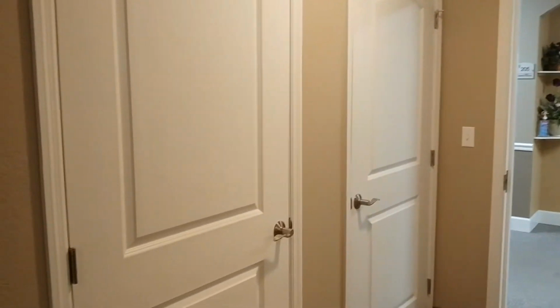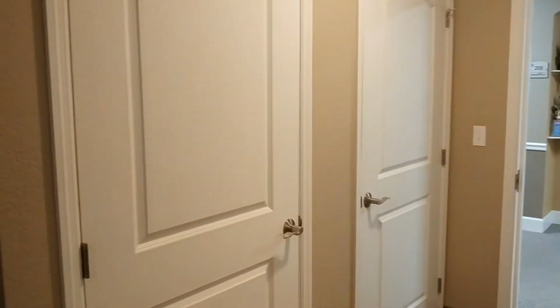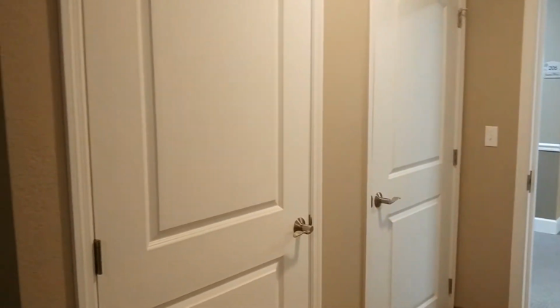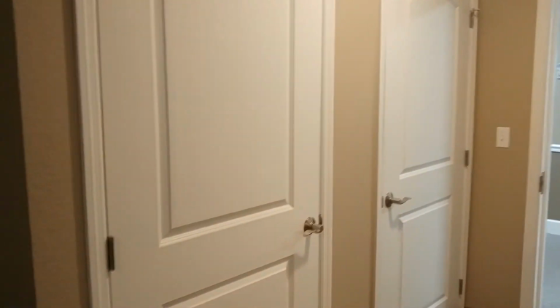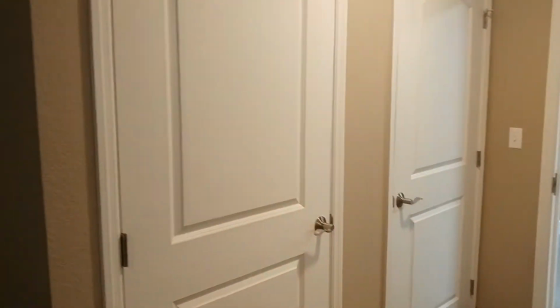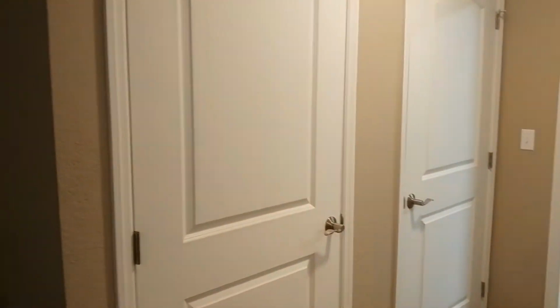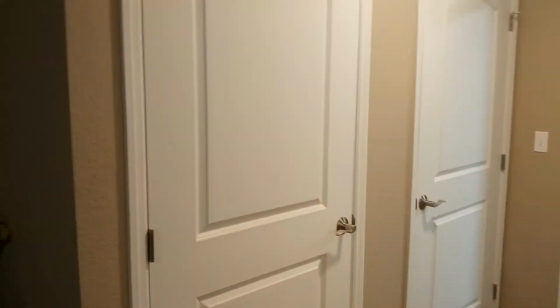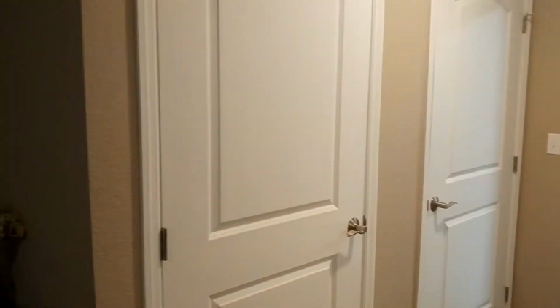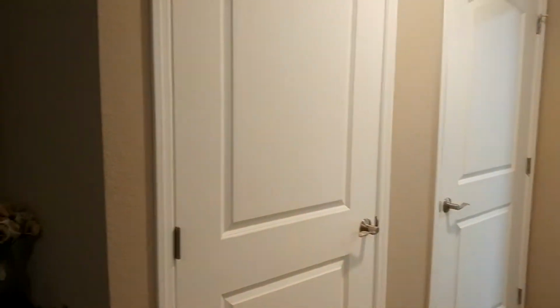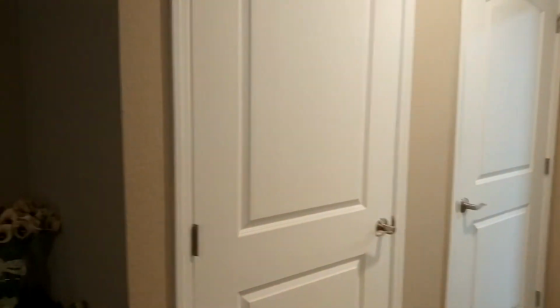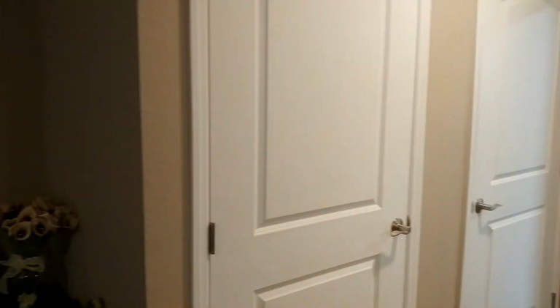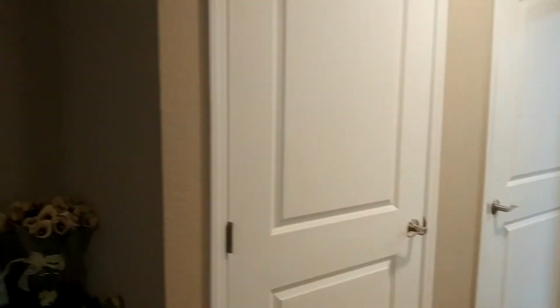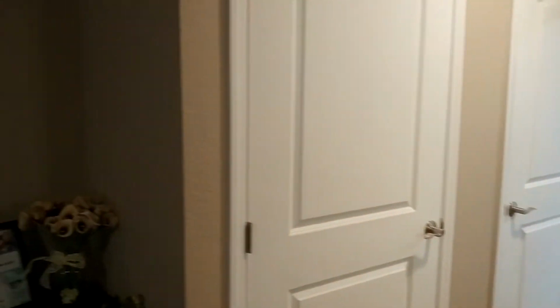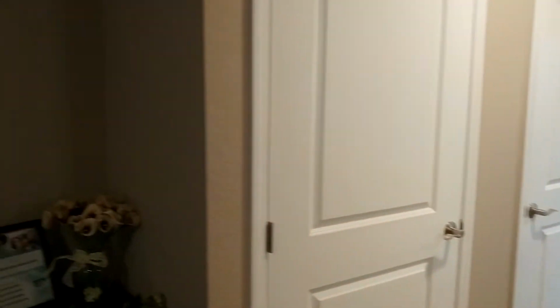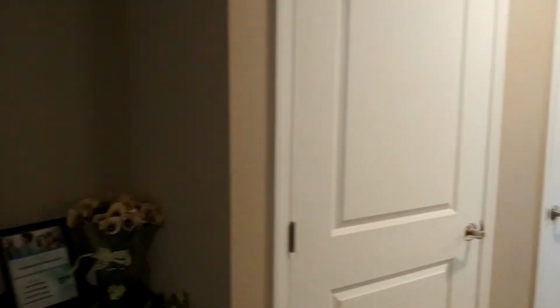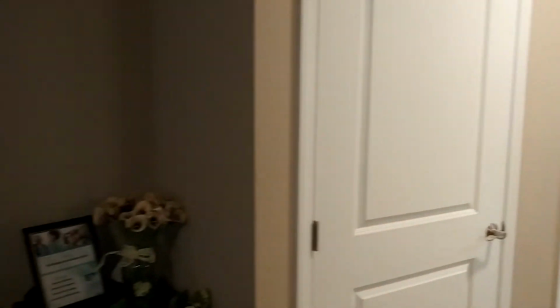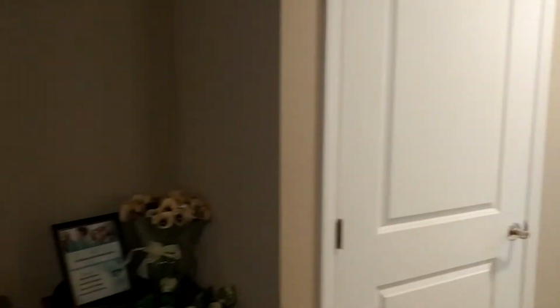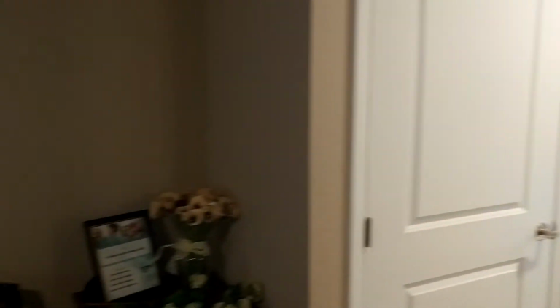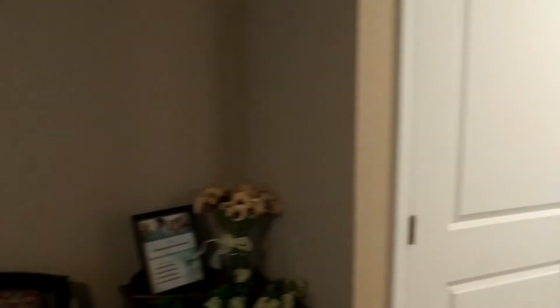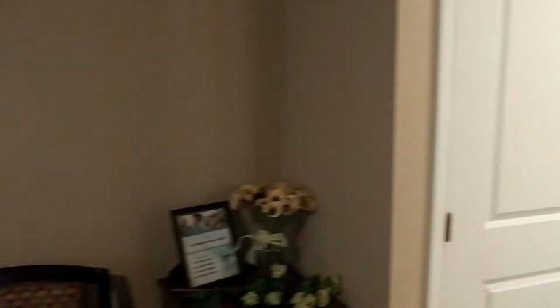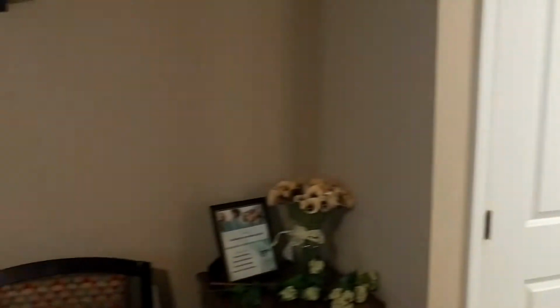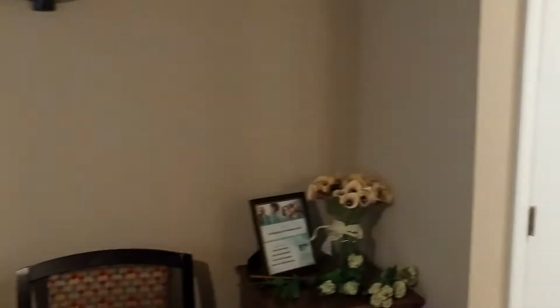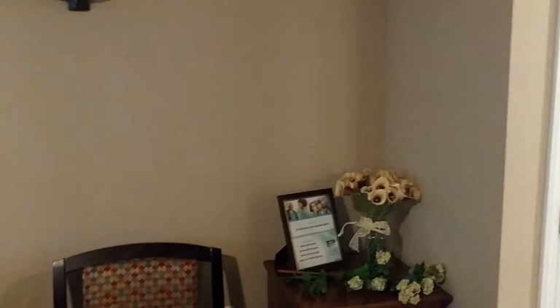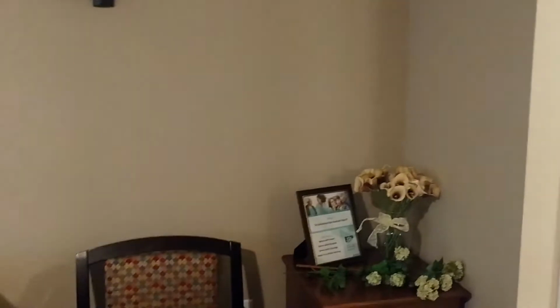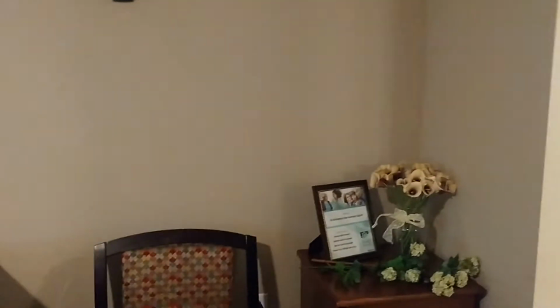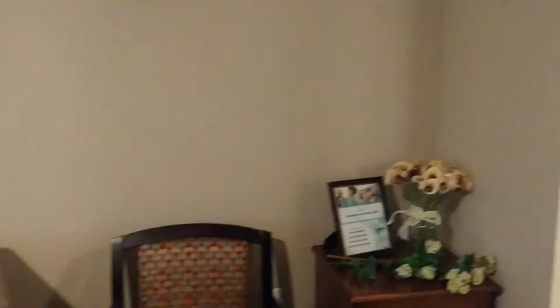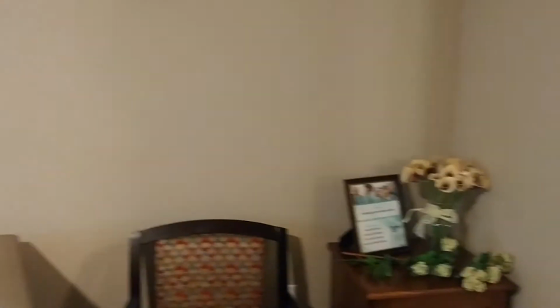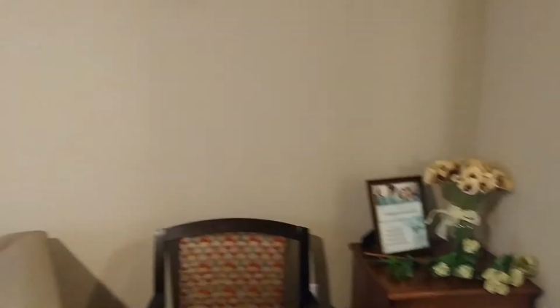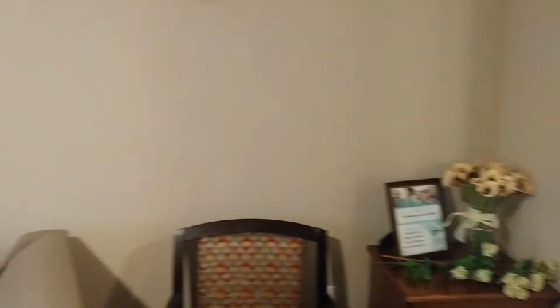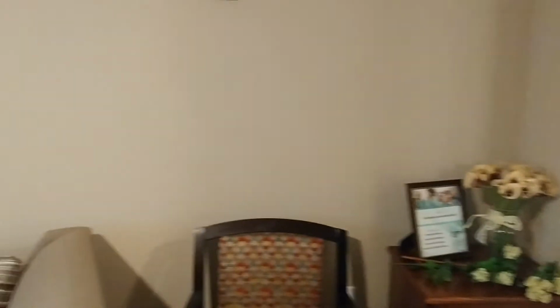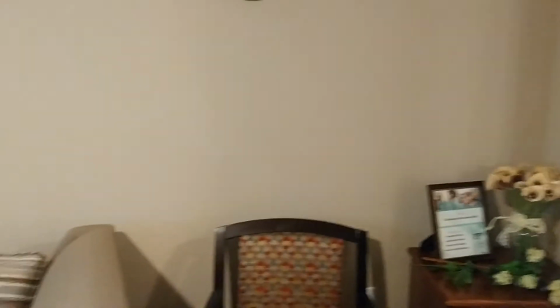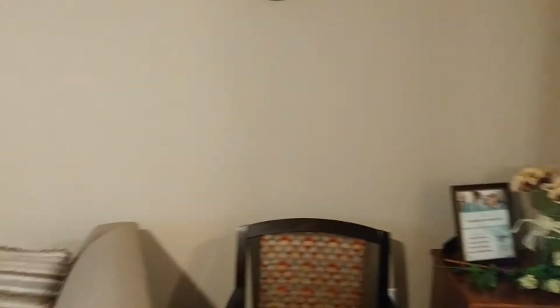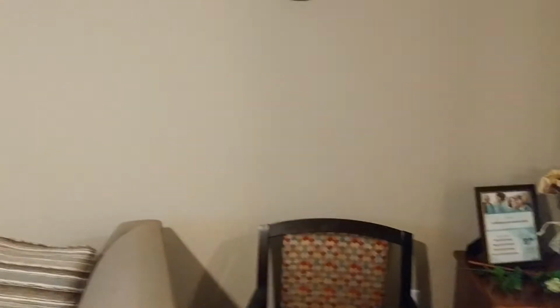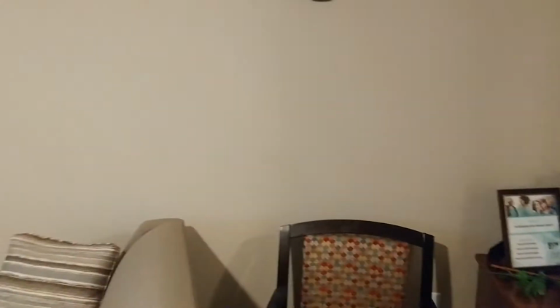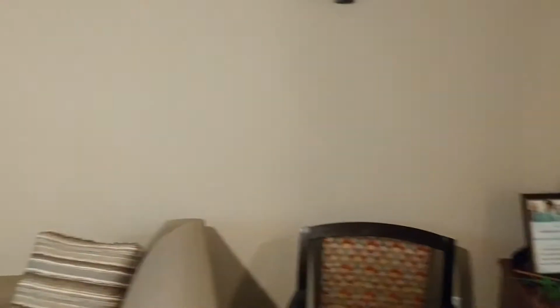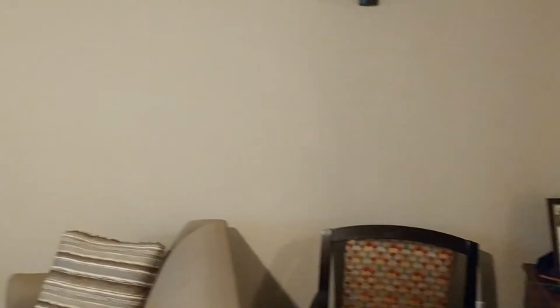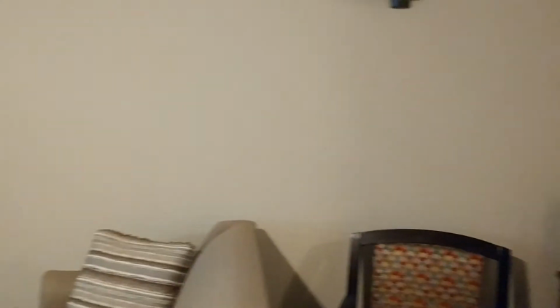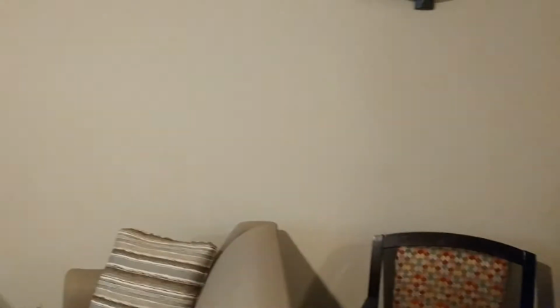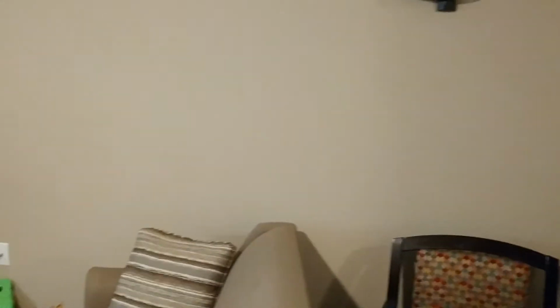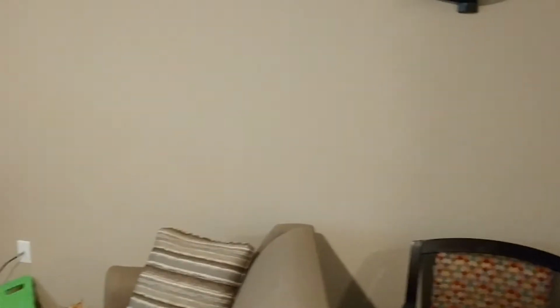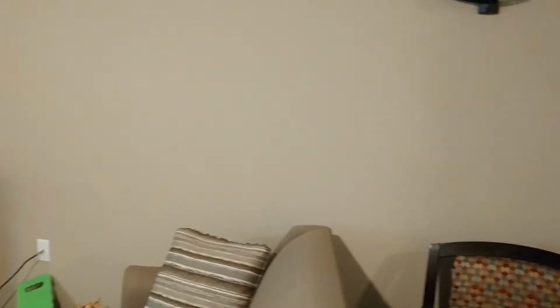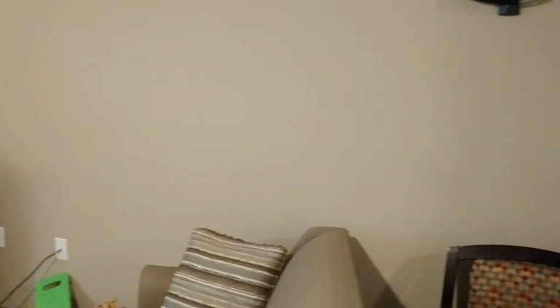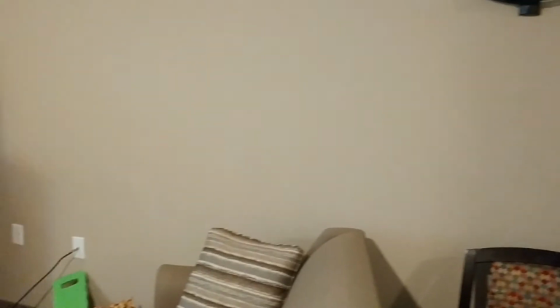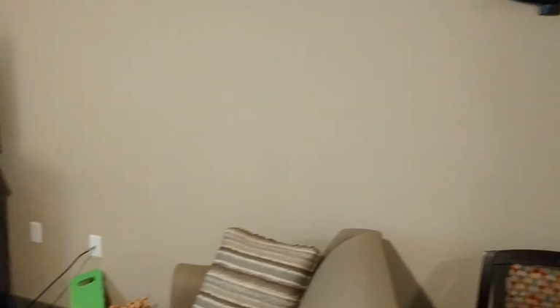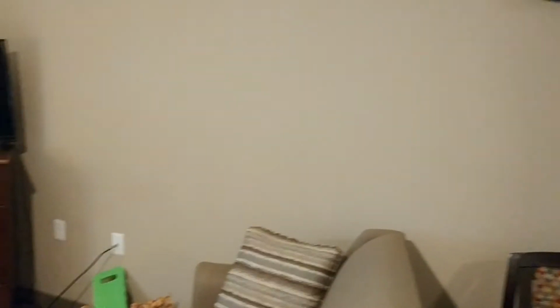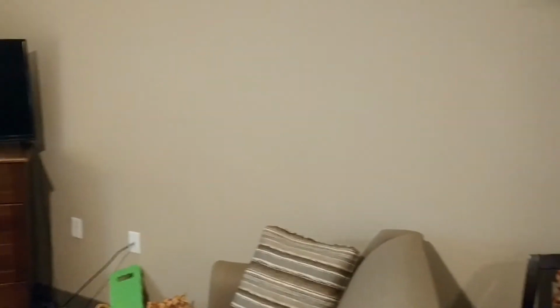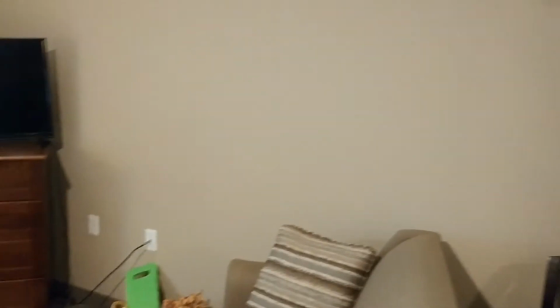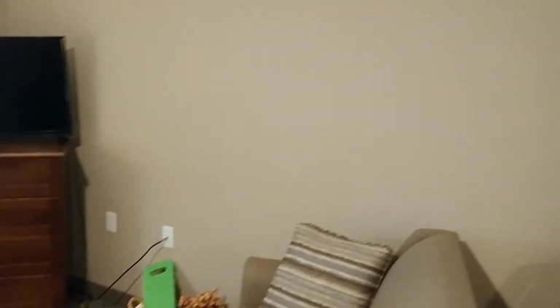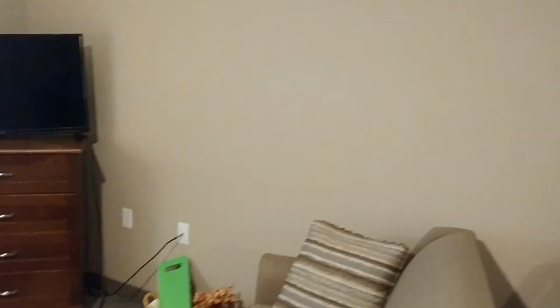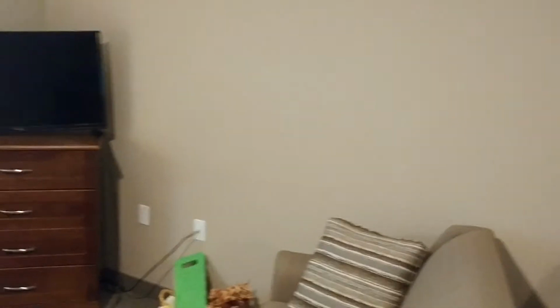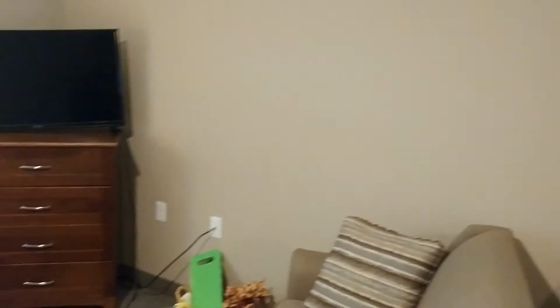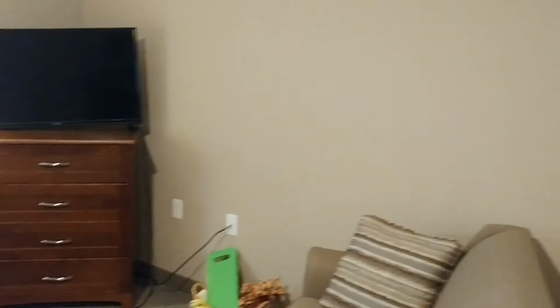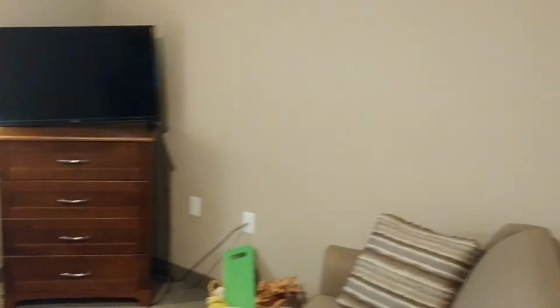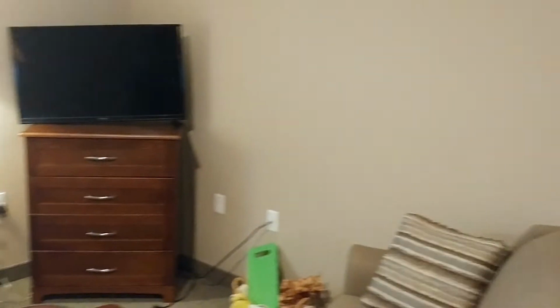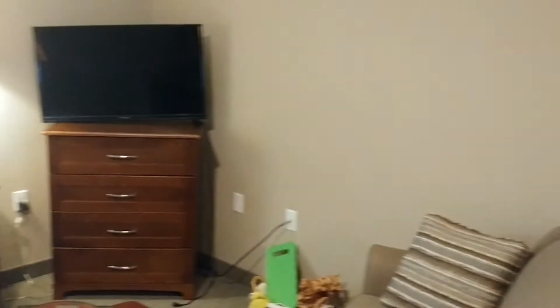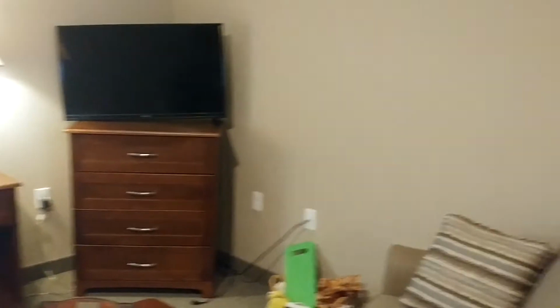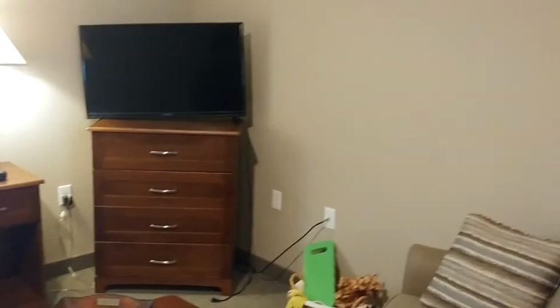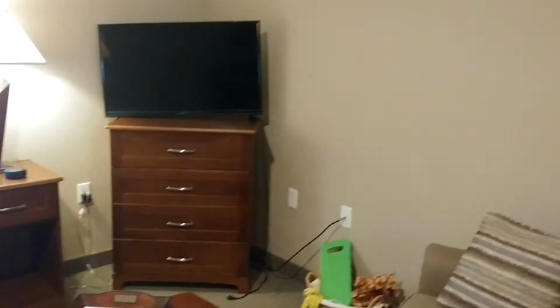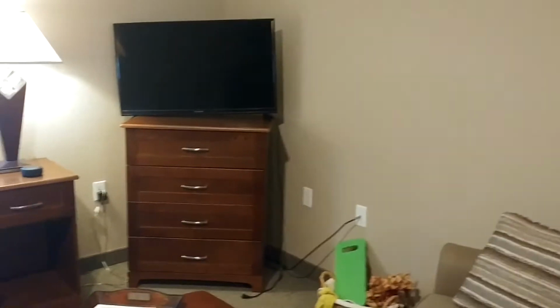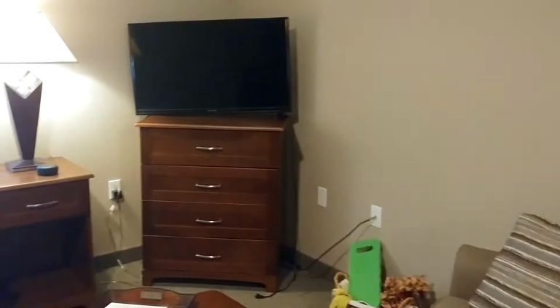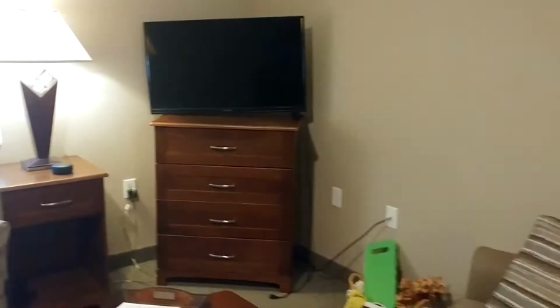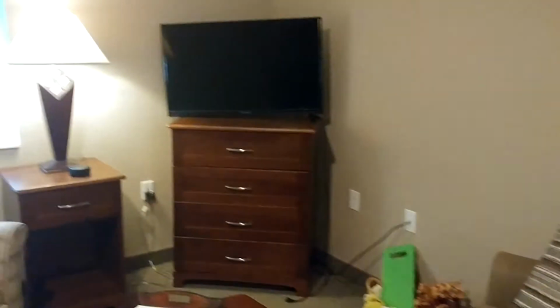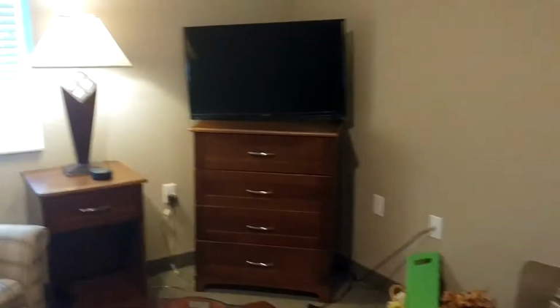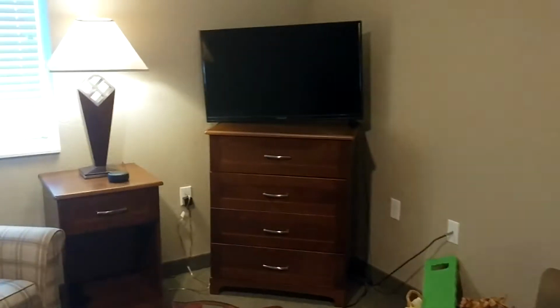This is Lori with Charter Senior Living, and I just wanted to take a minute to show you what our kitchenette looks like.